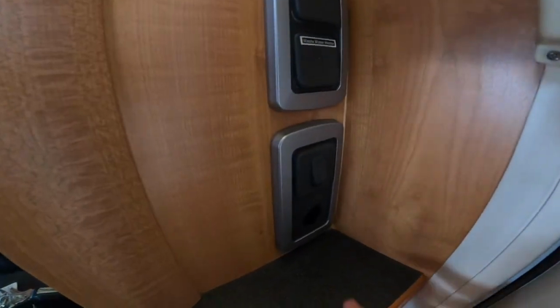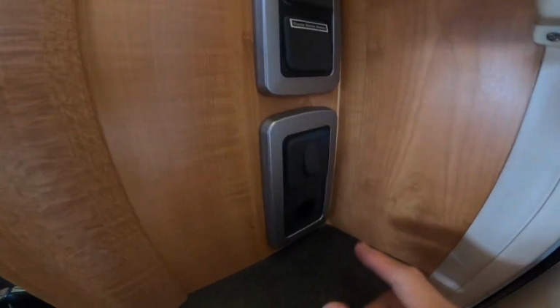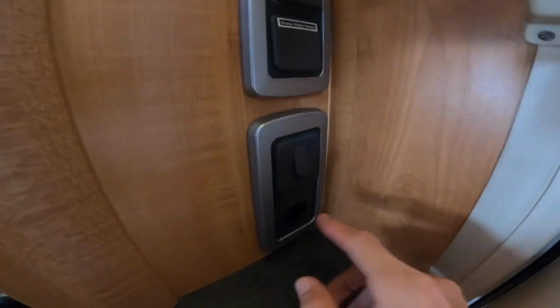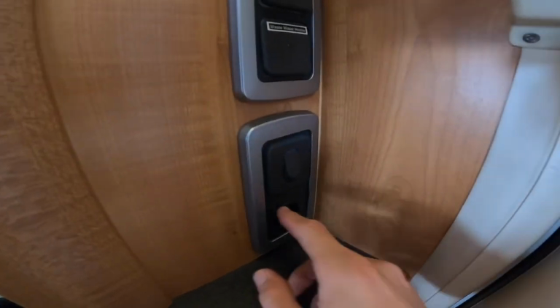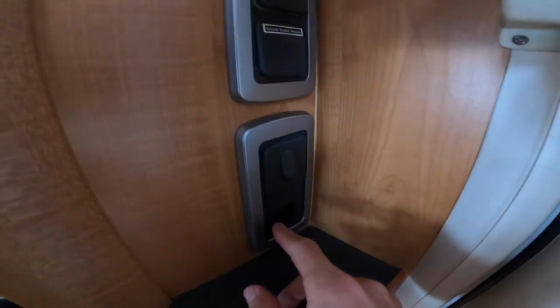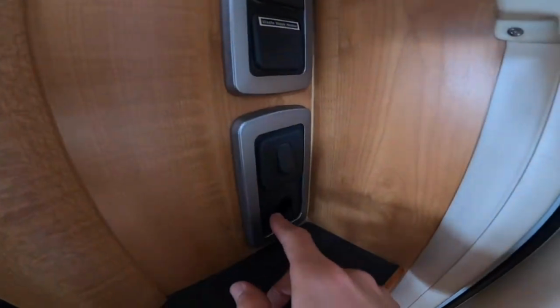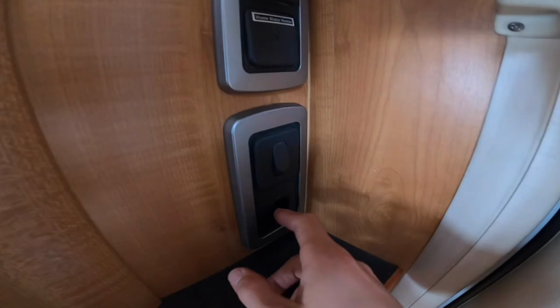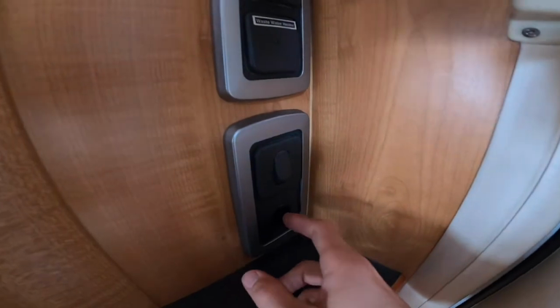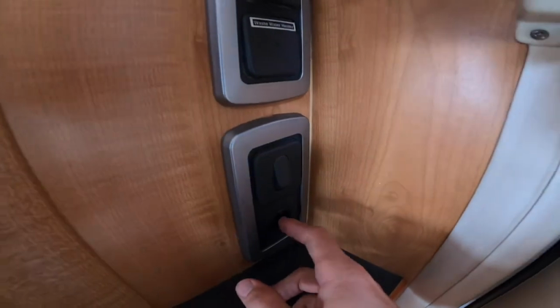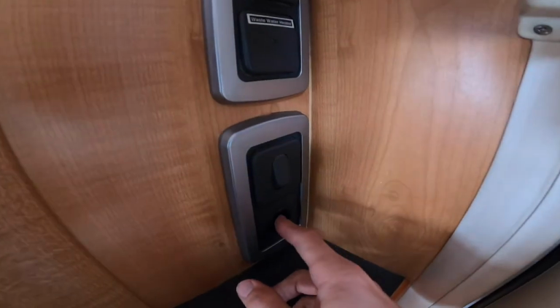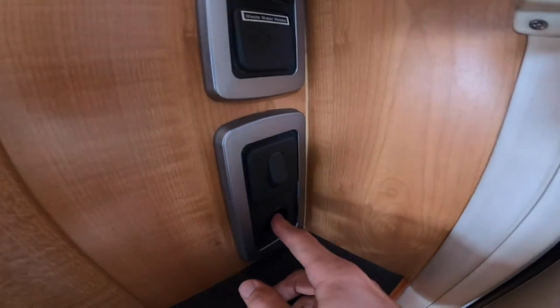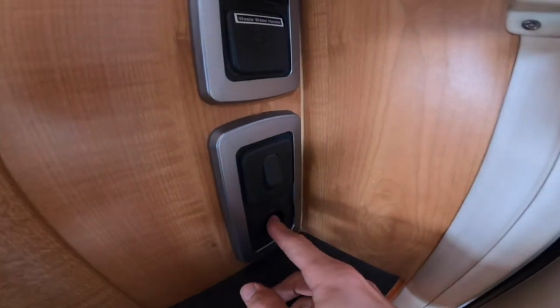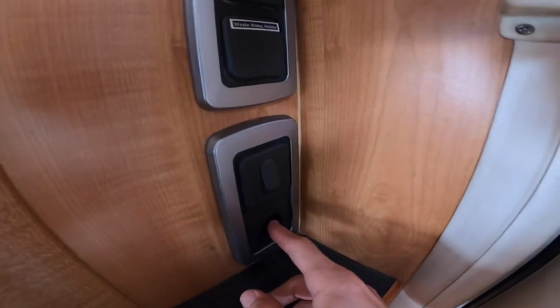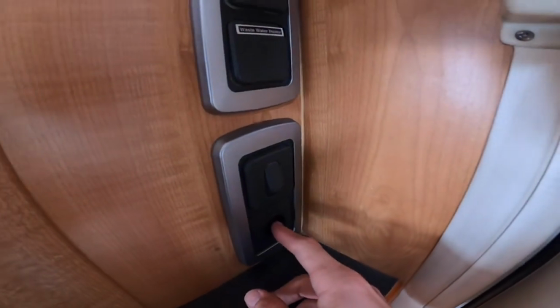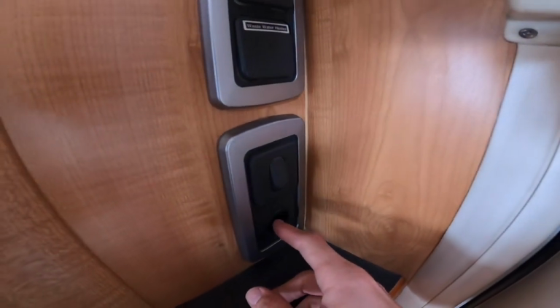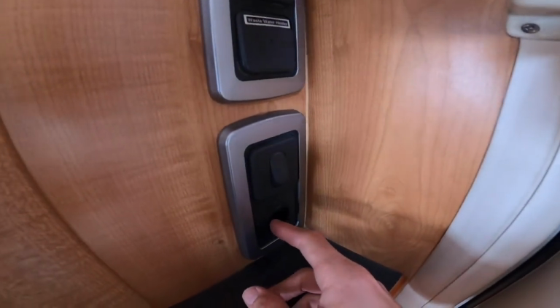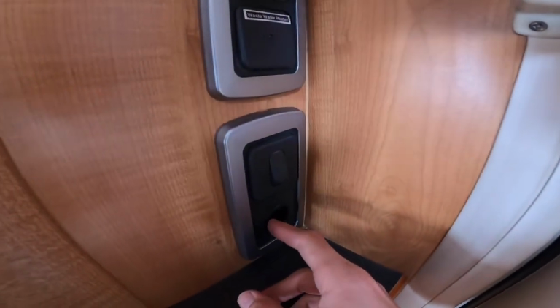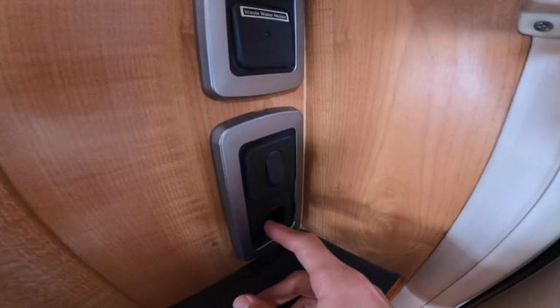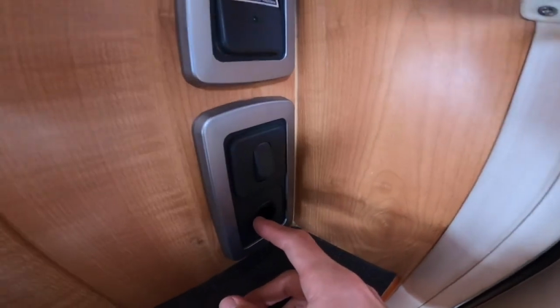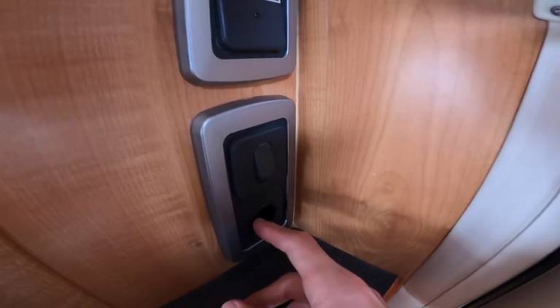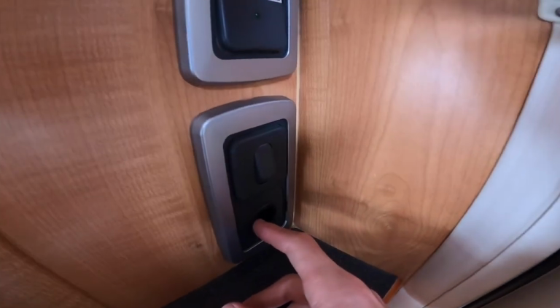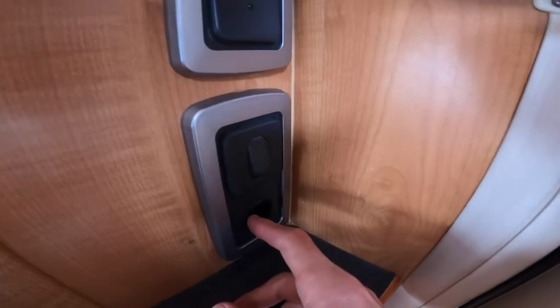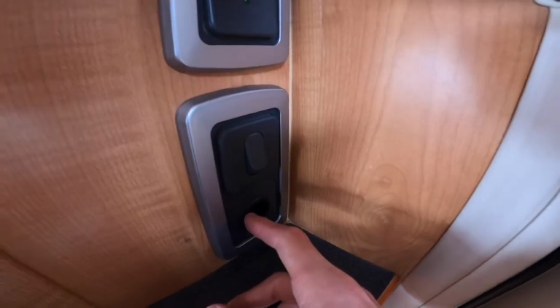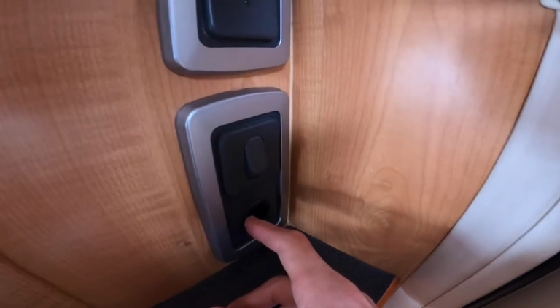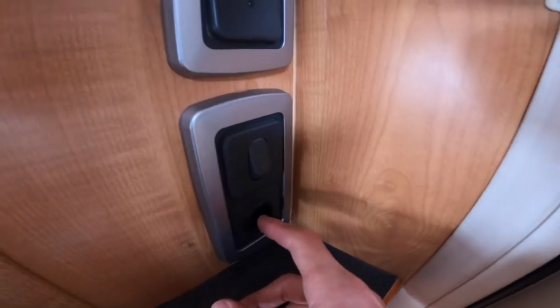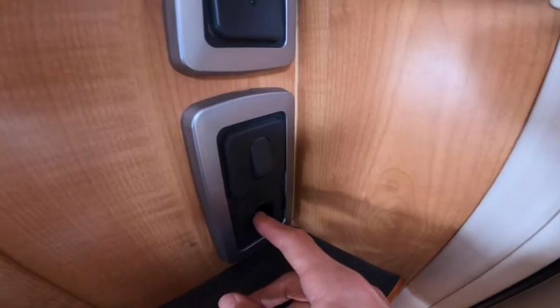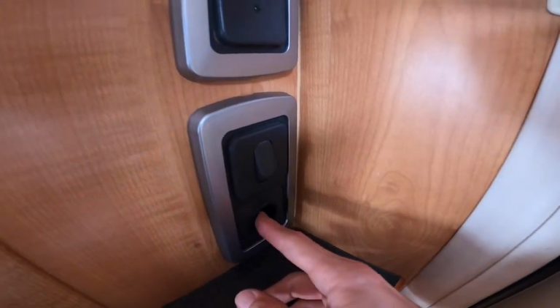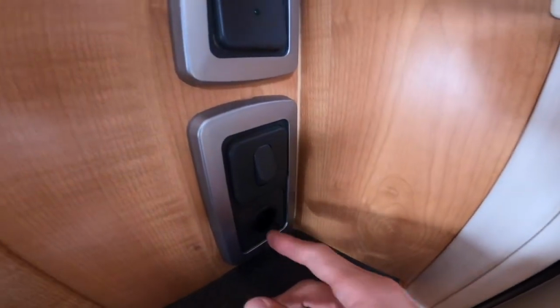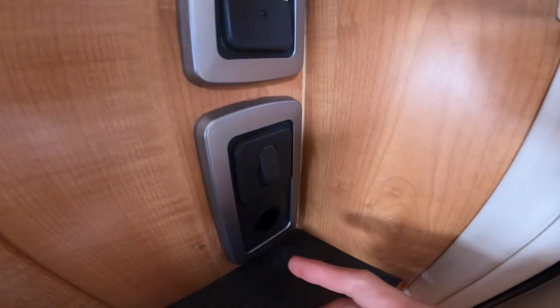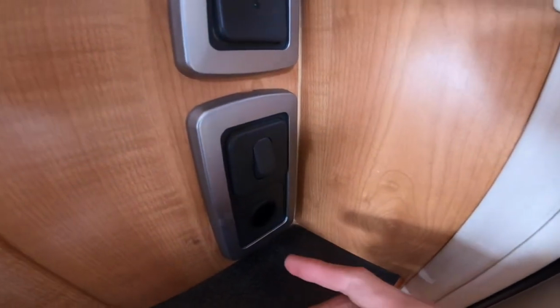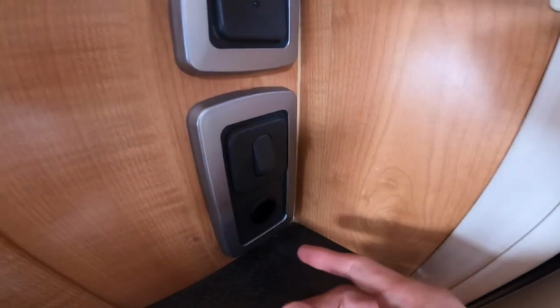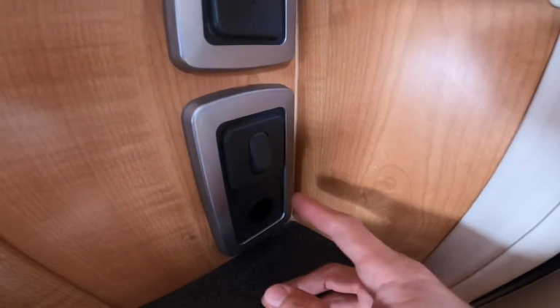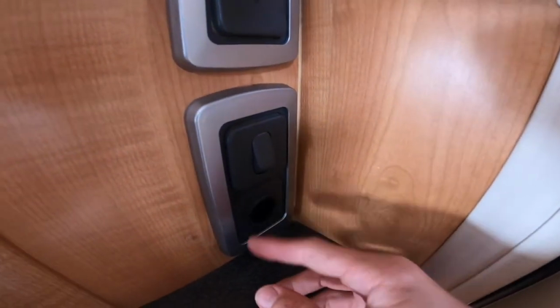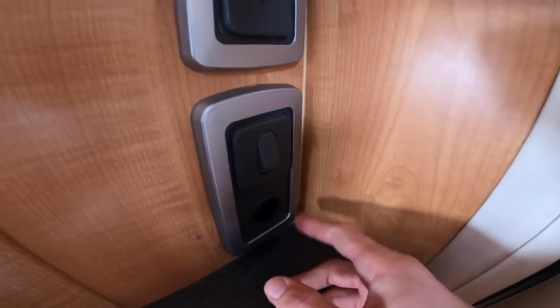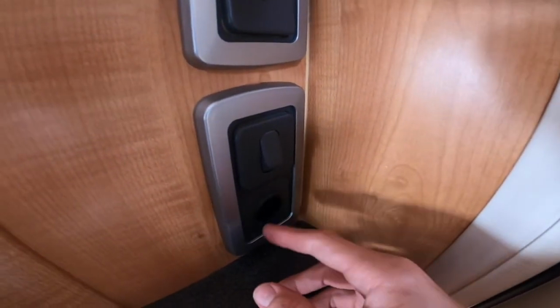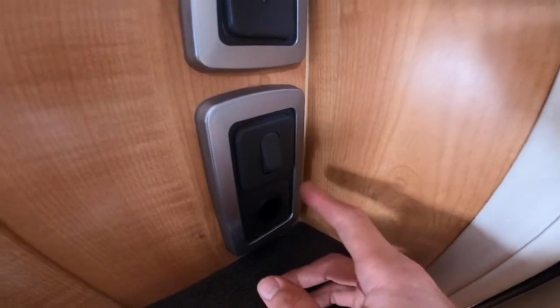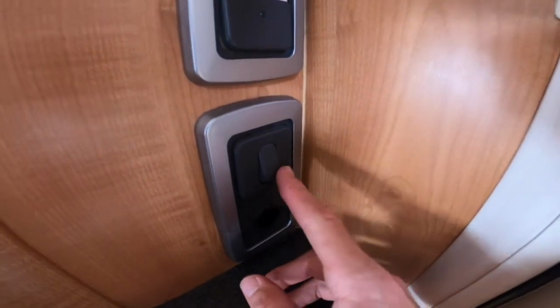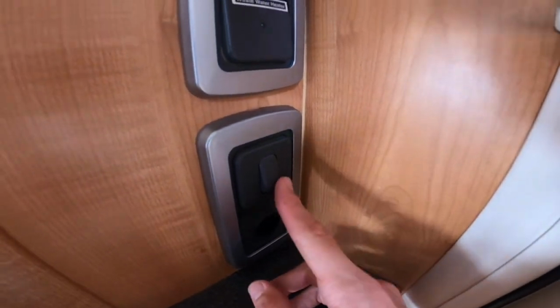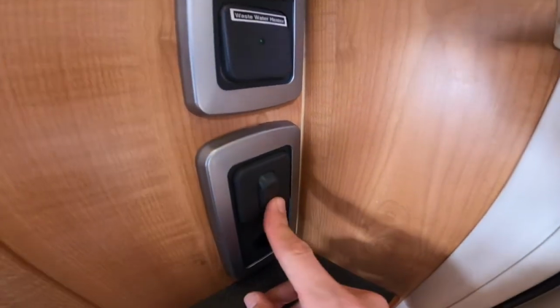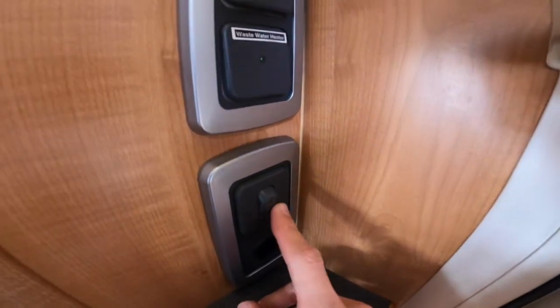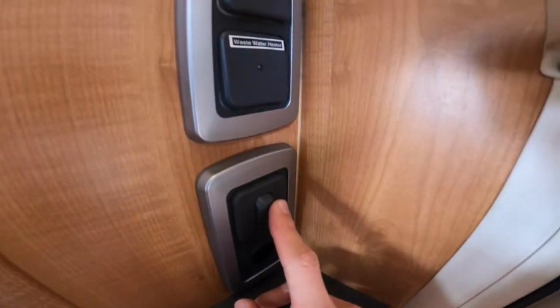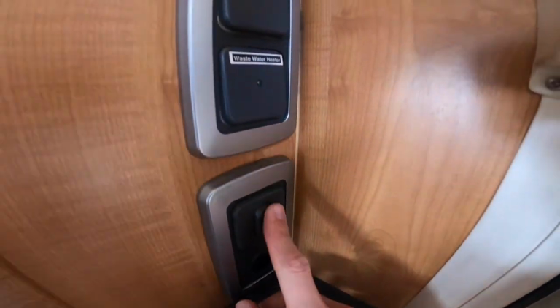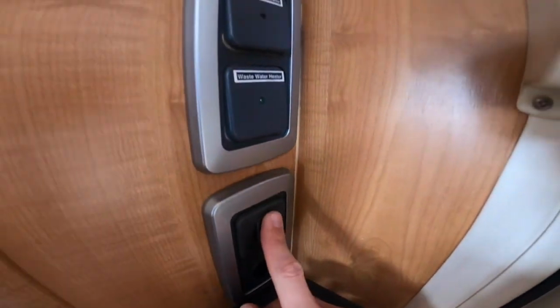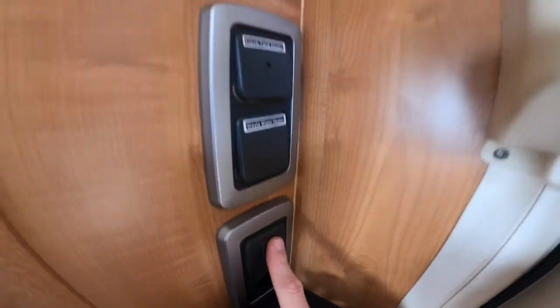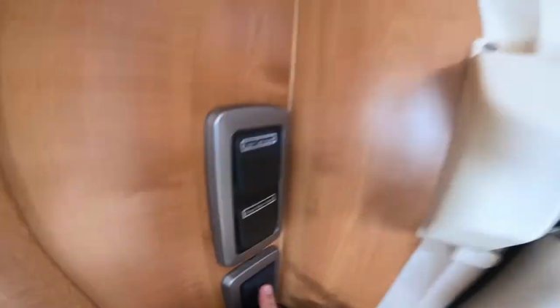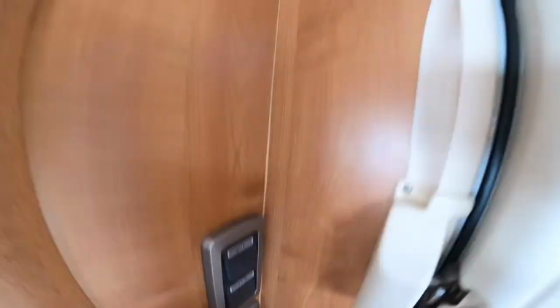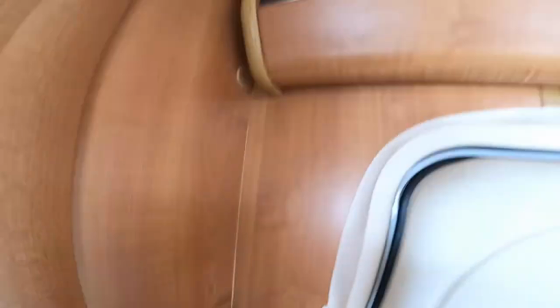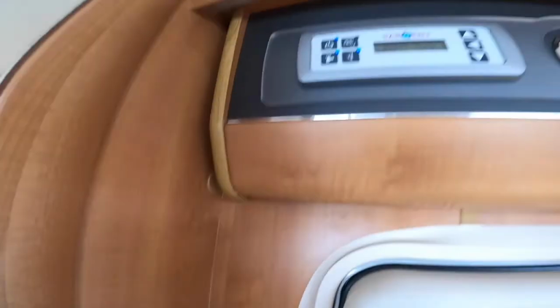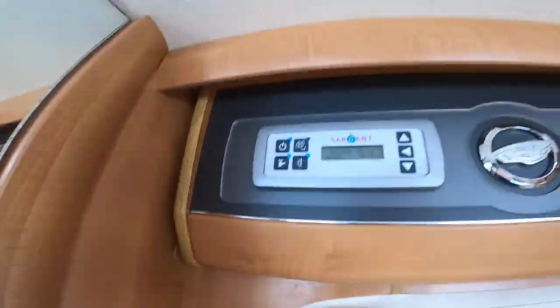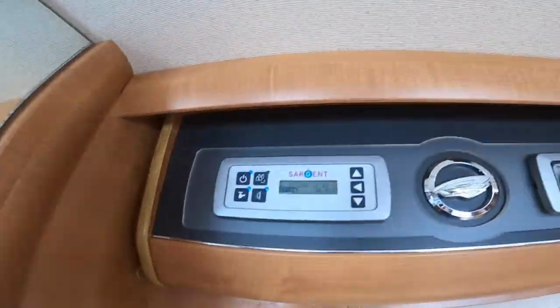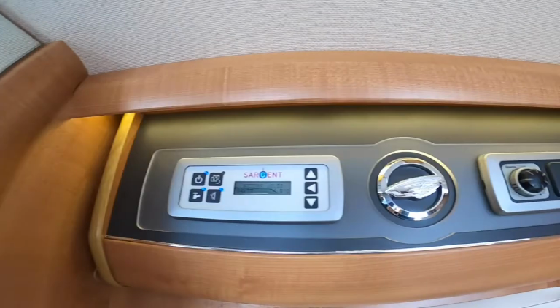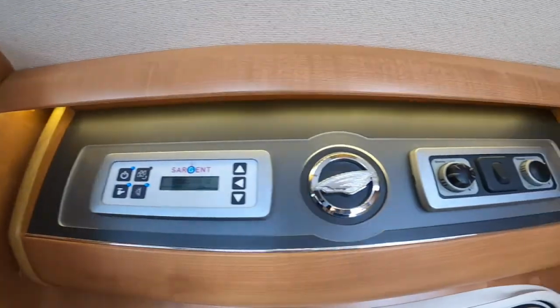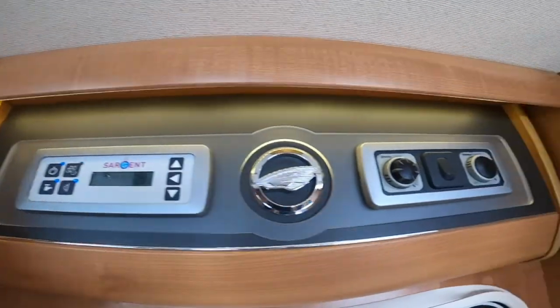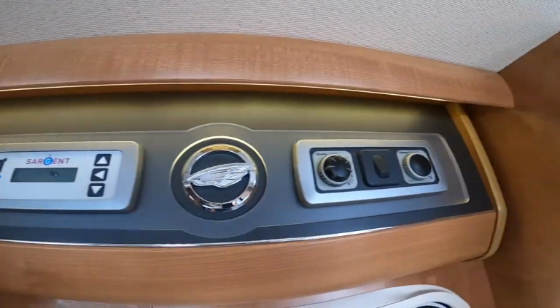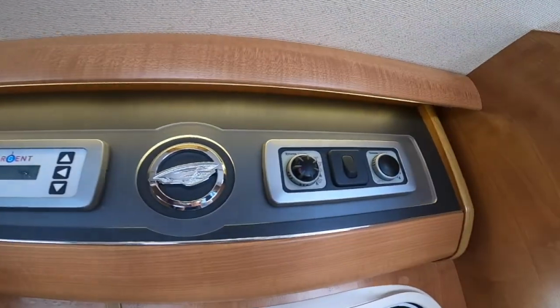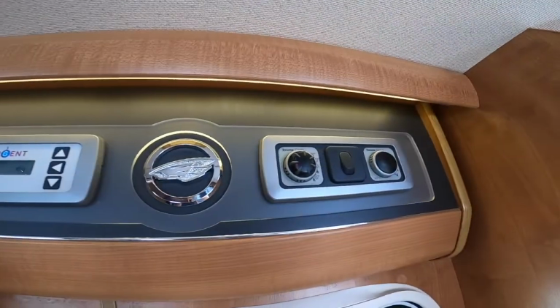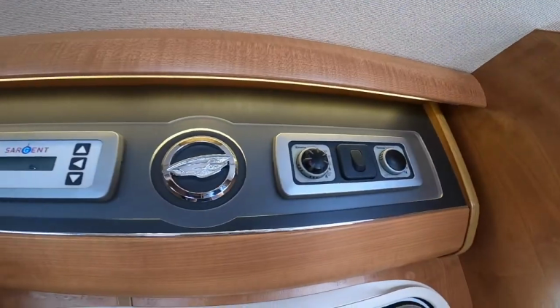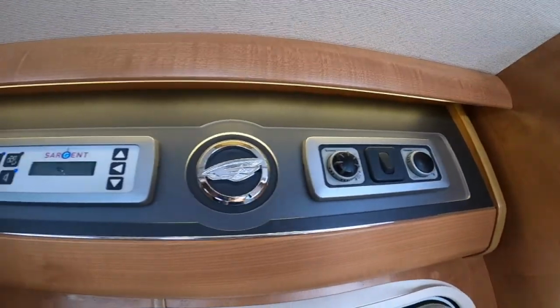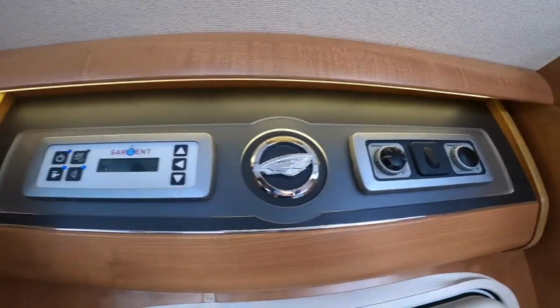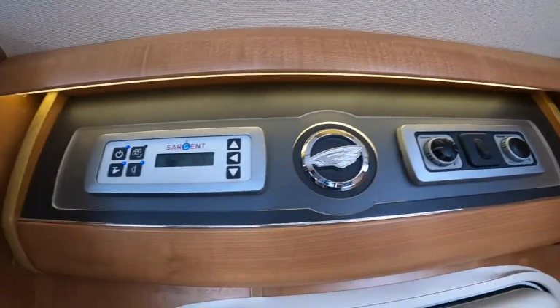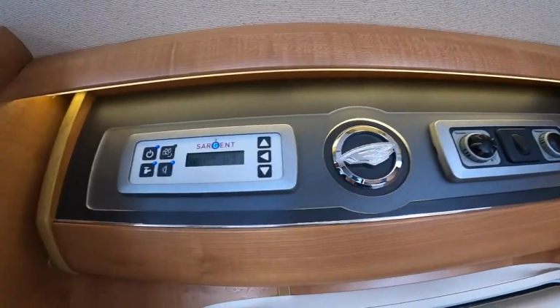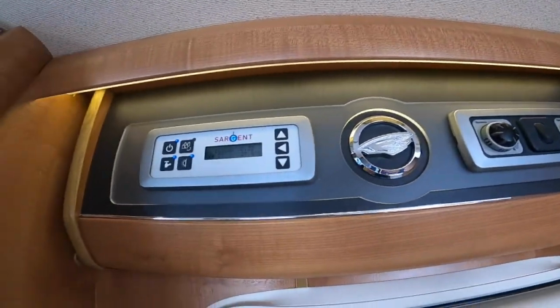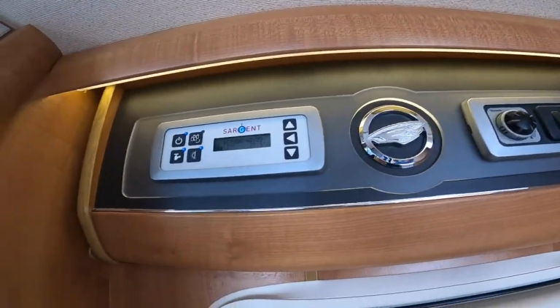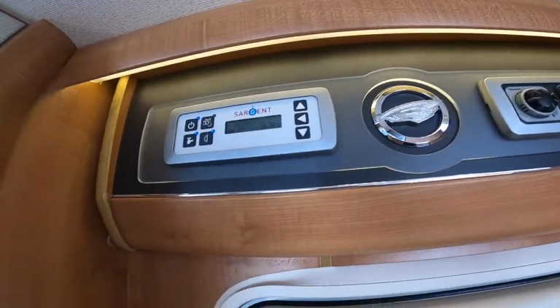You've got your step switch here — this controls your step in and out. And then you've got your light above your control panels.